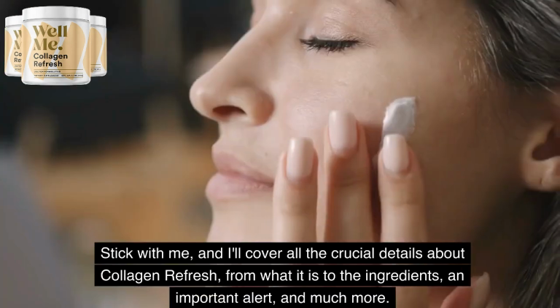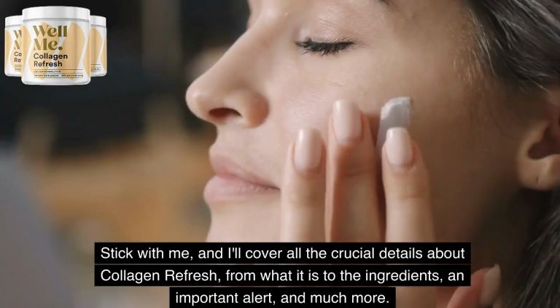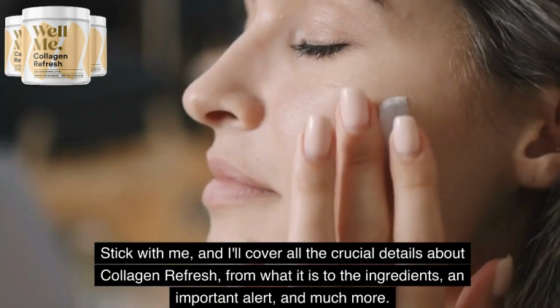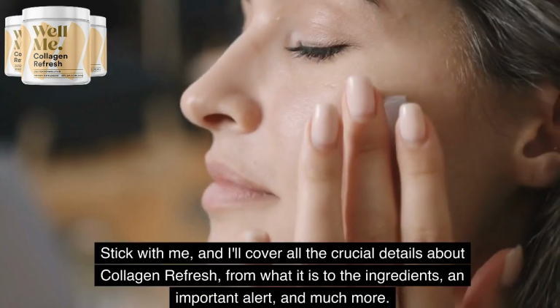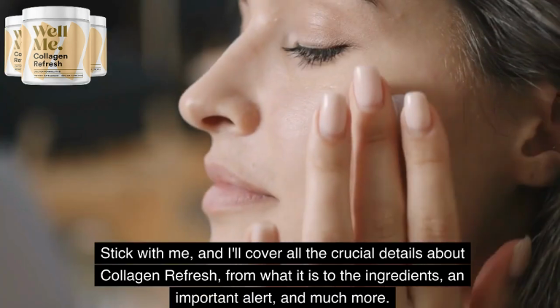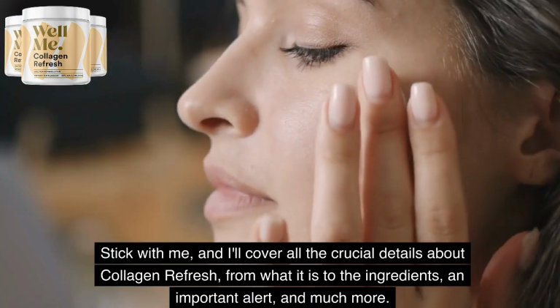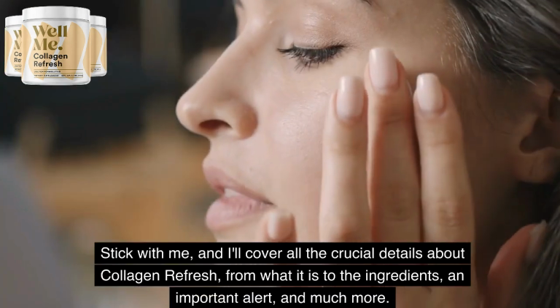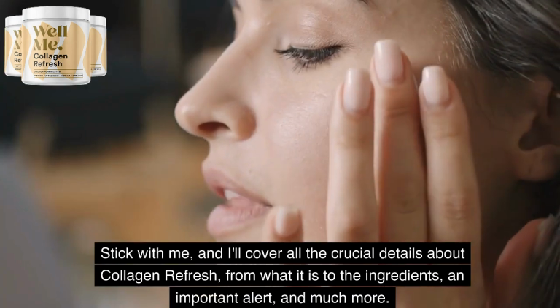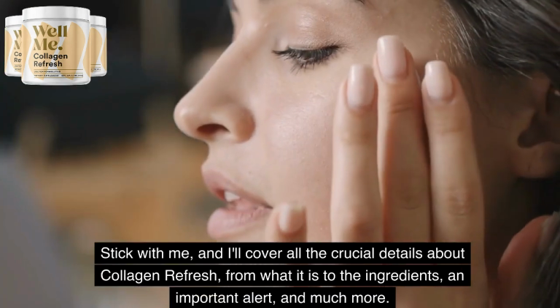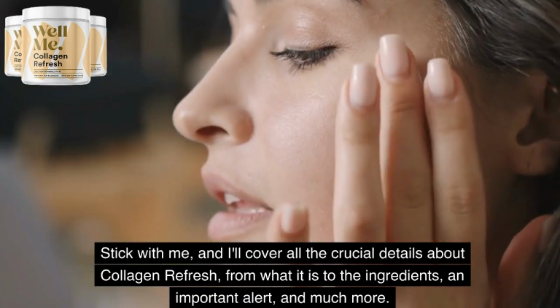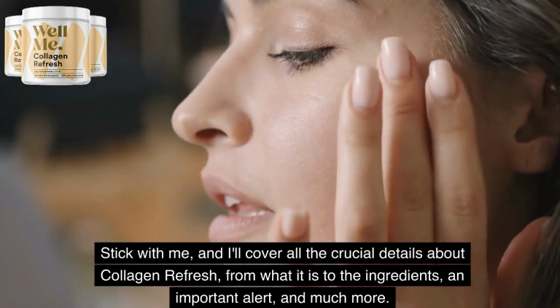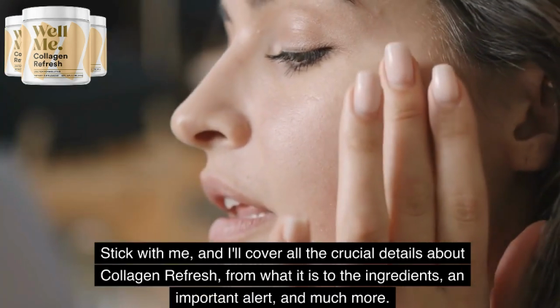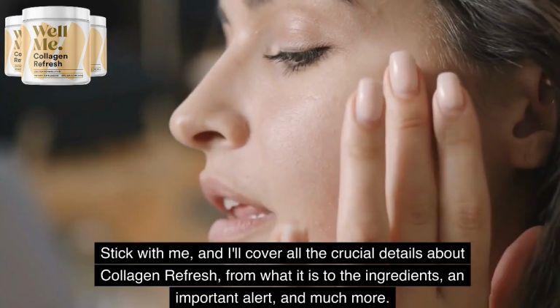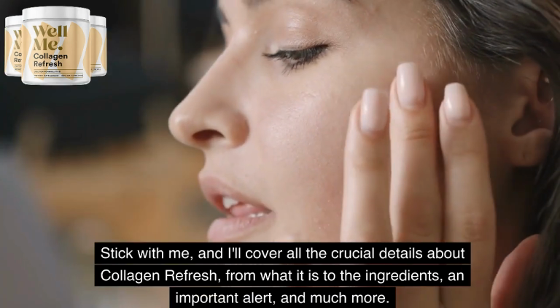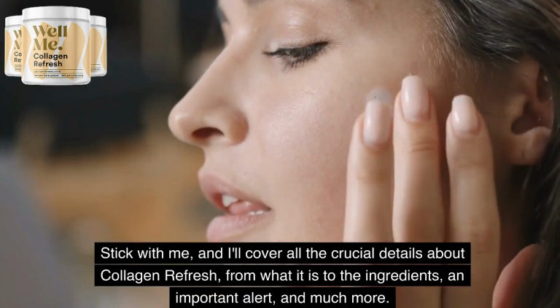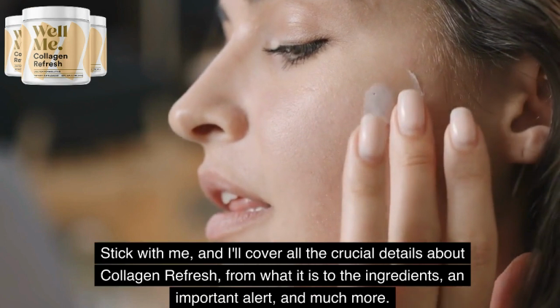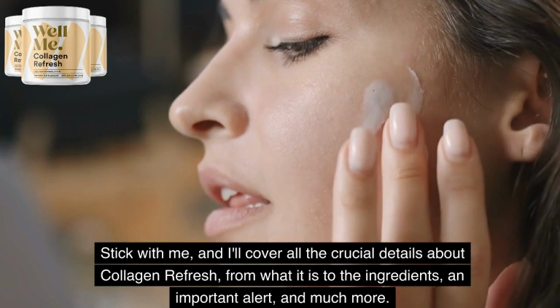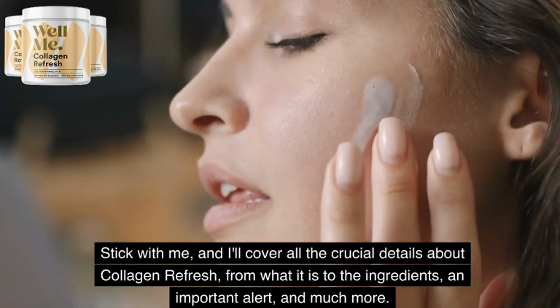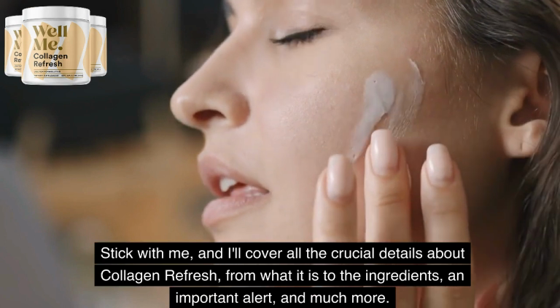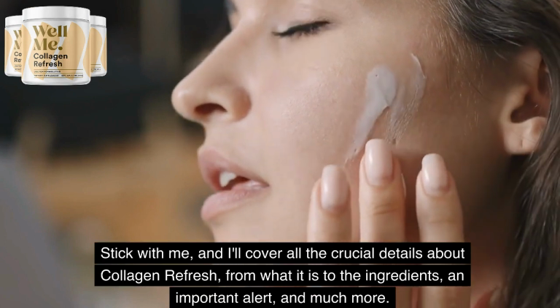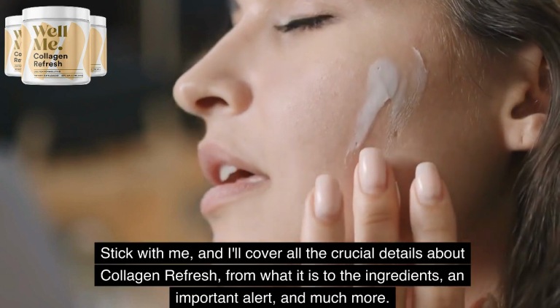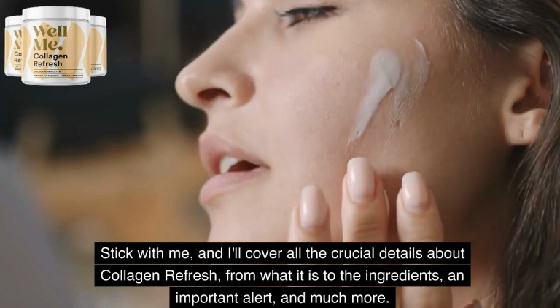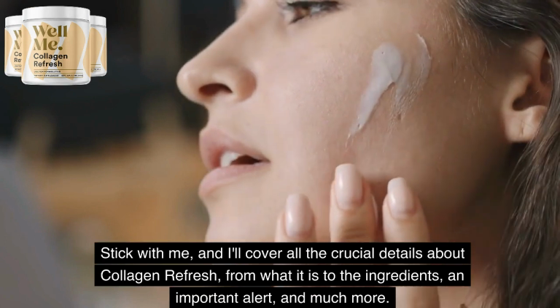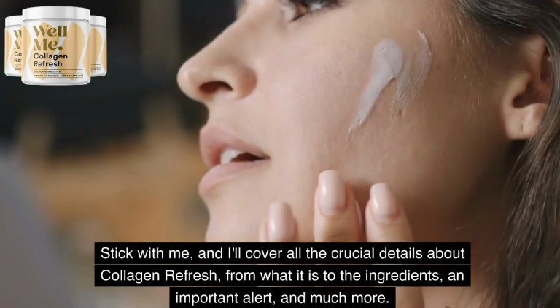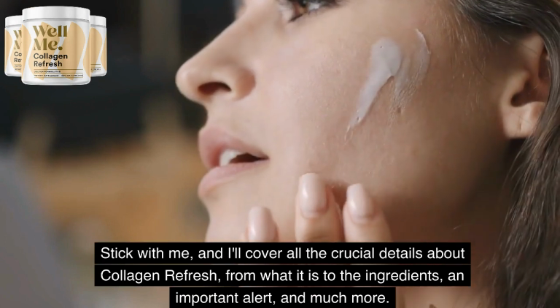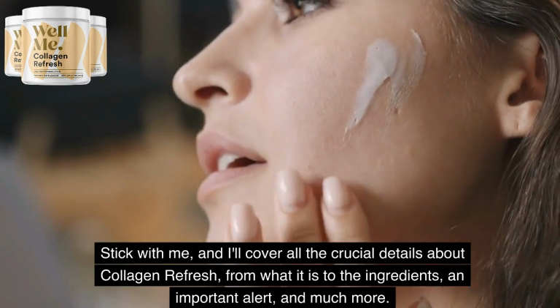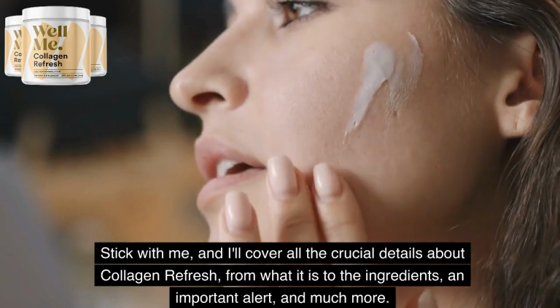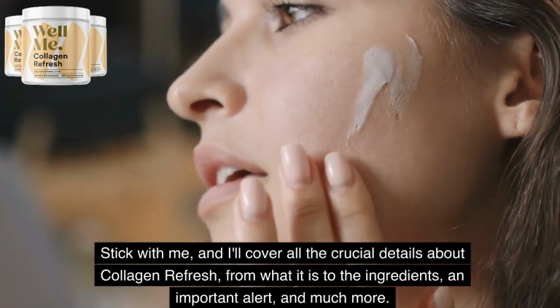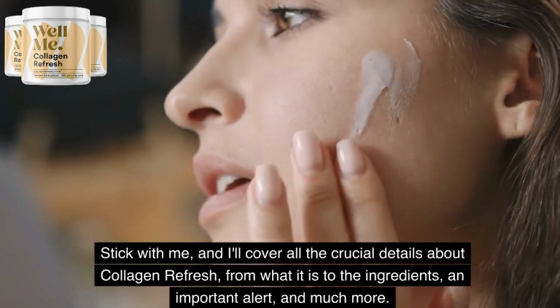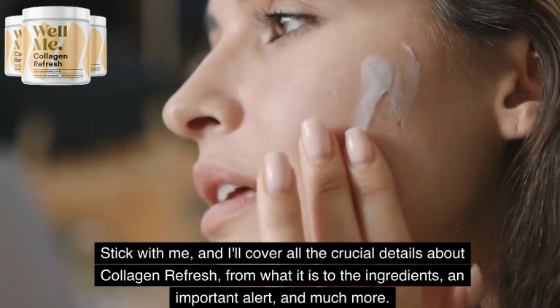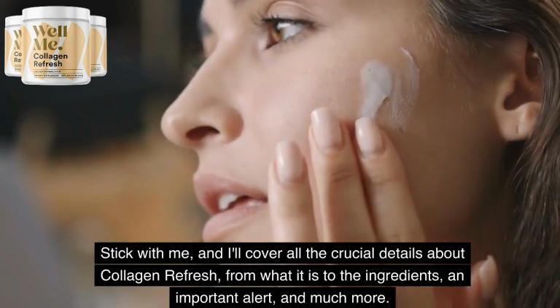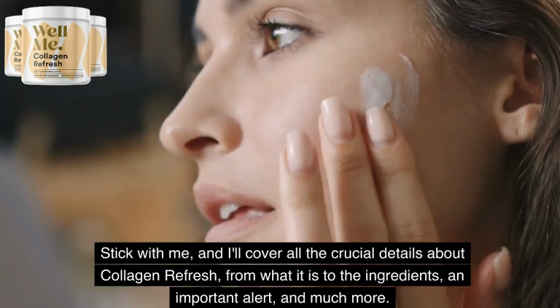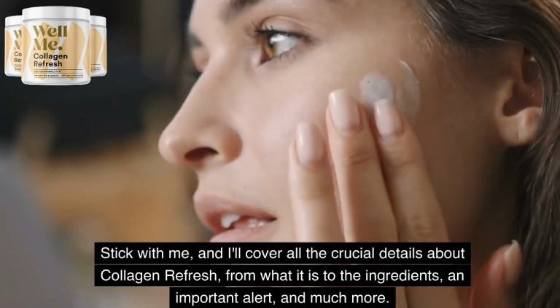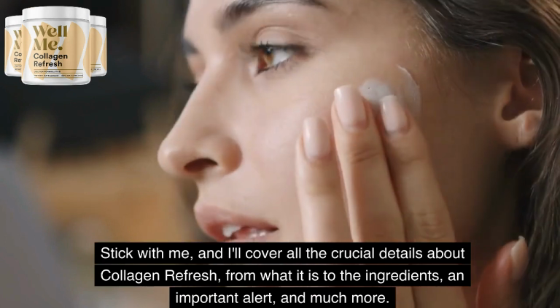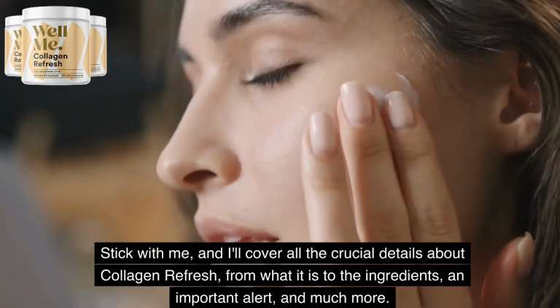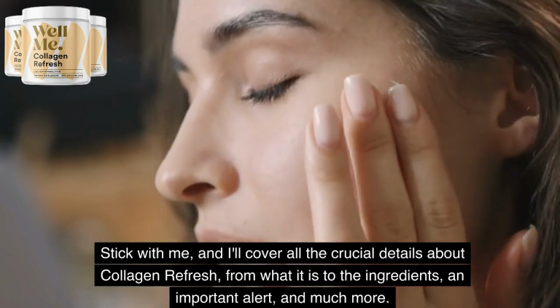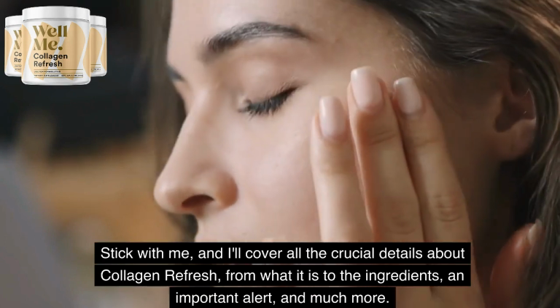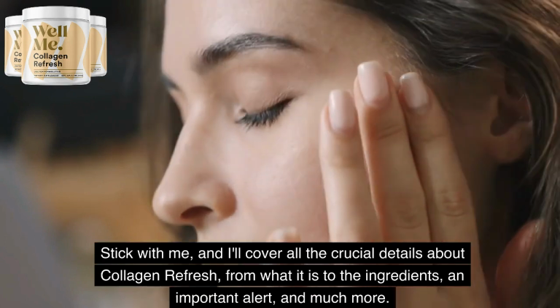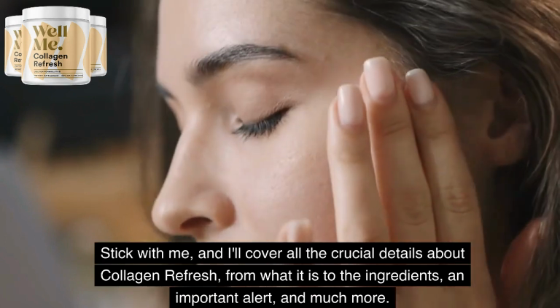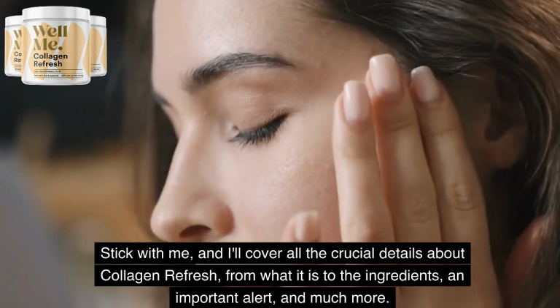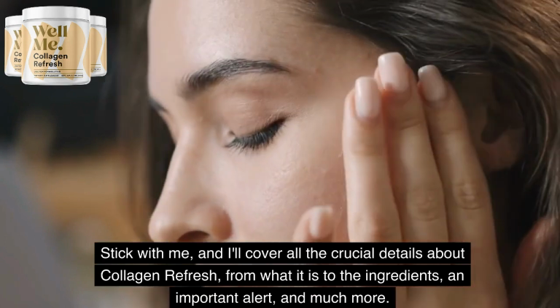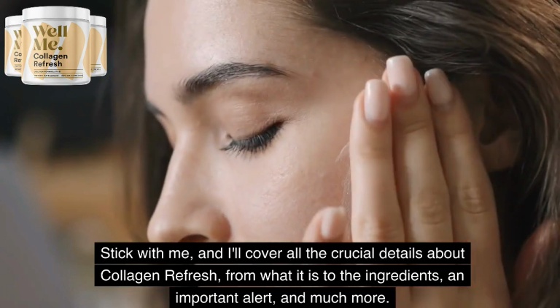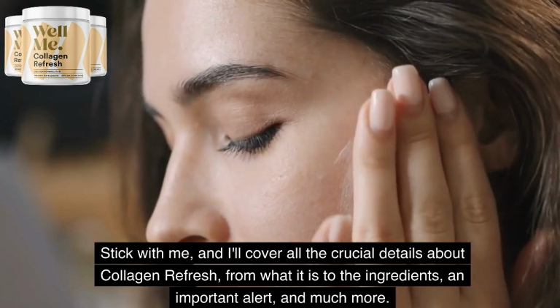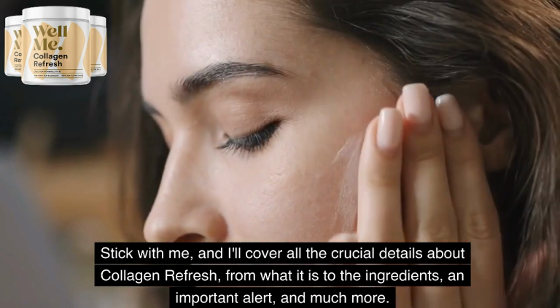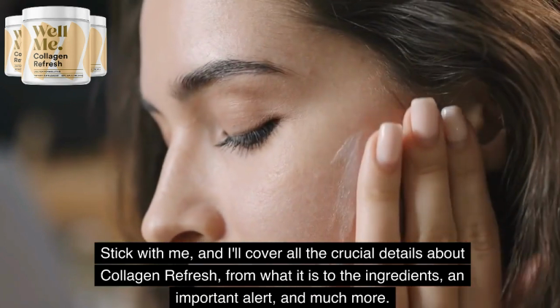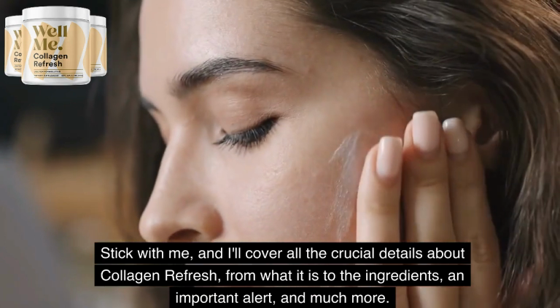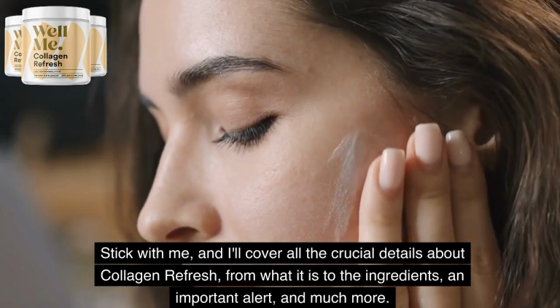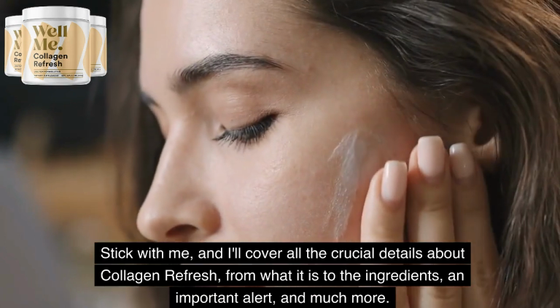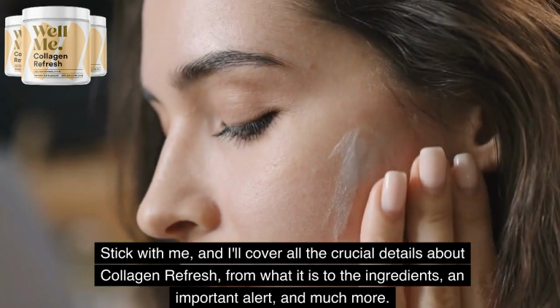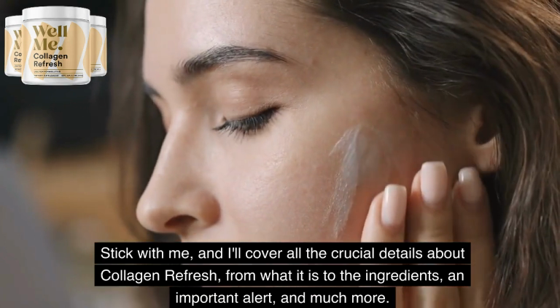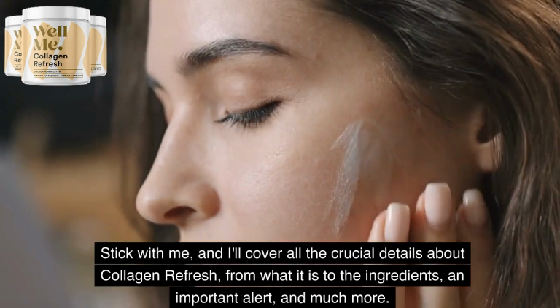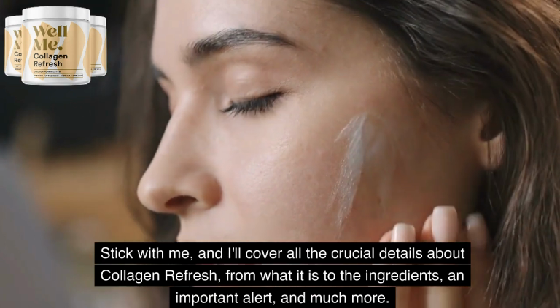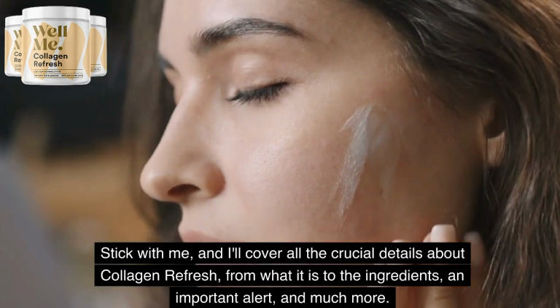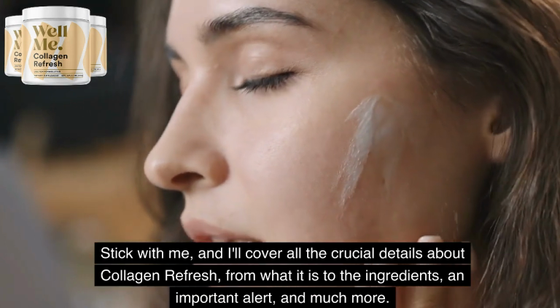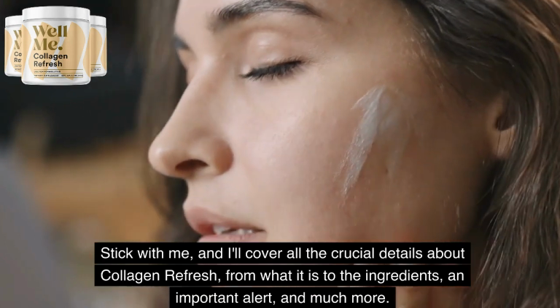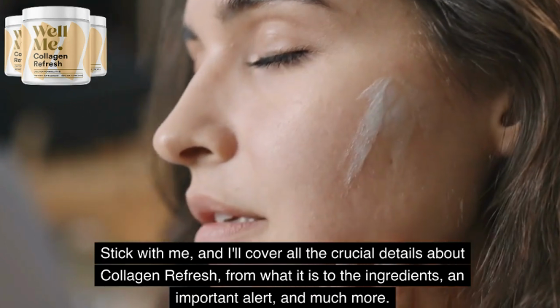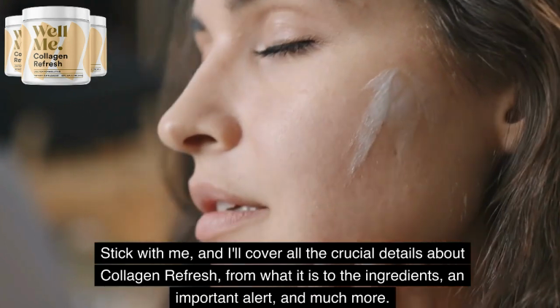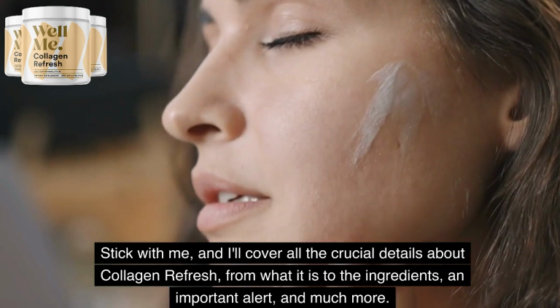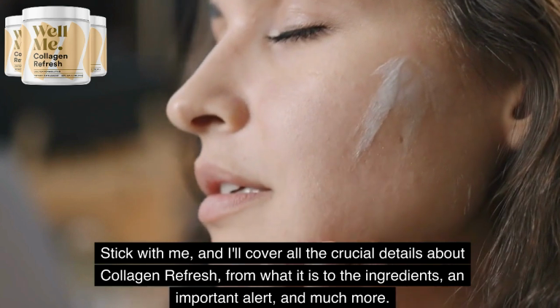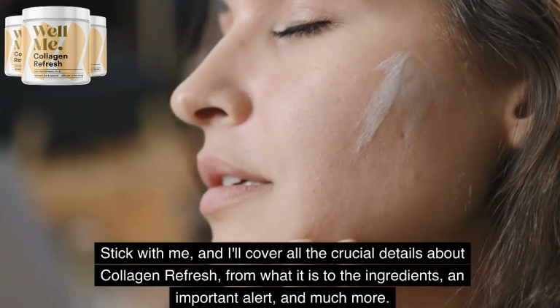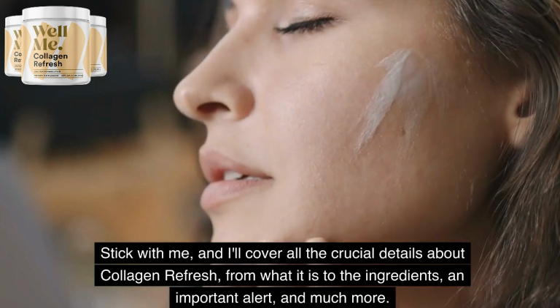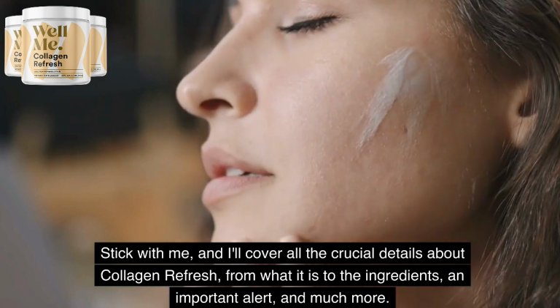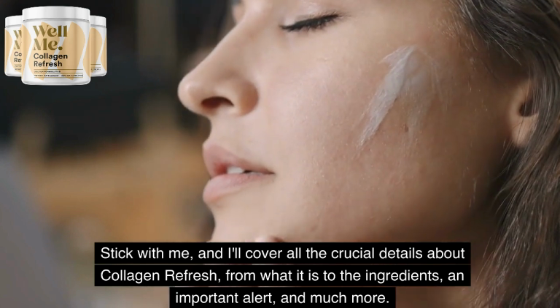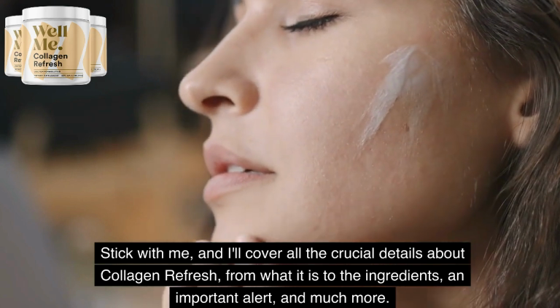Stick with me, and I'll cover all the crucial details about Collagen Refresh, from what it is to the ingredients, an important alert, and much more.